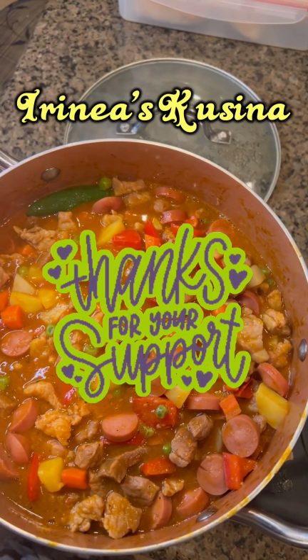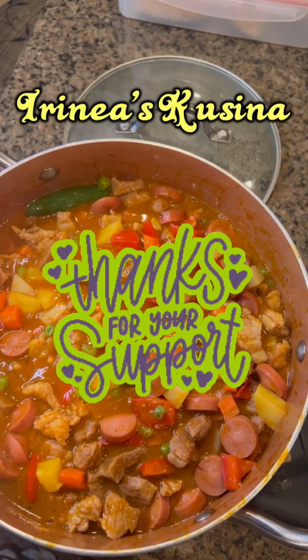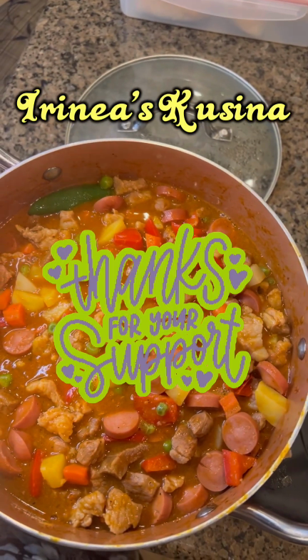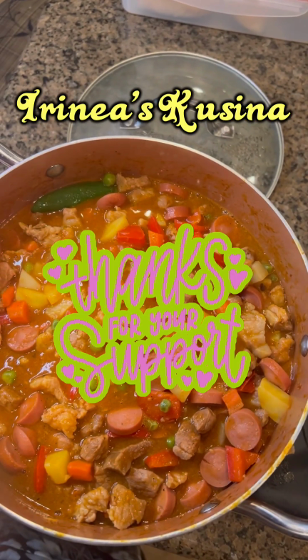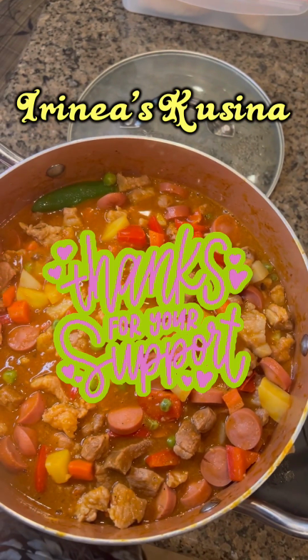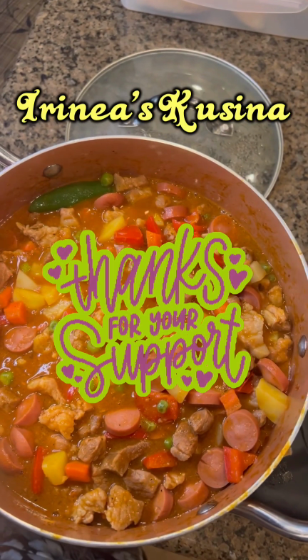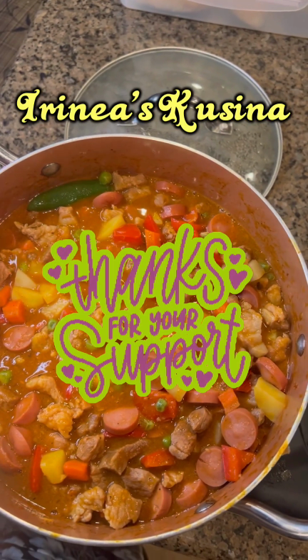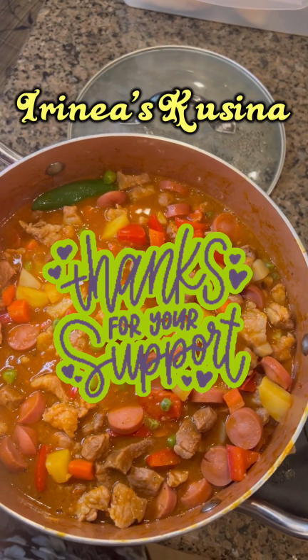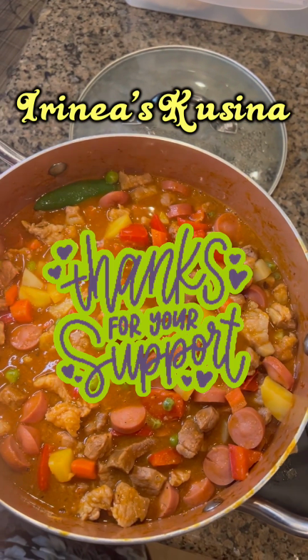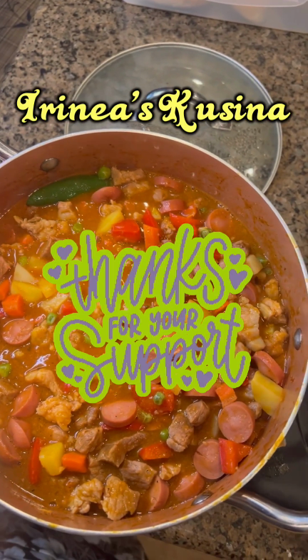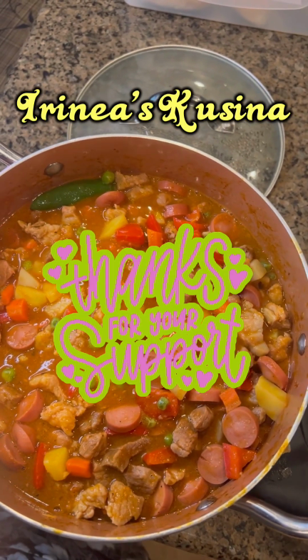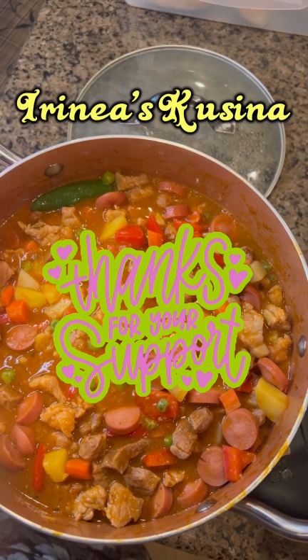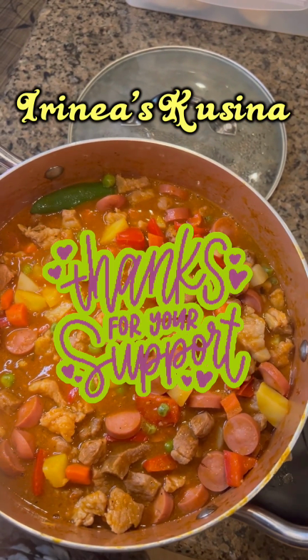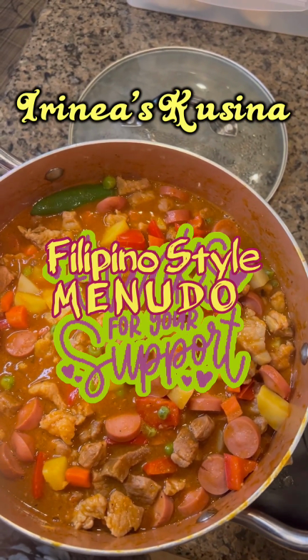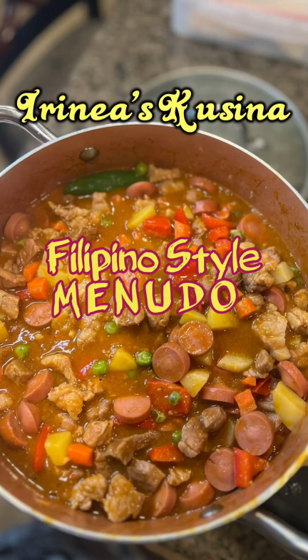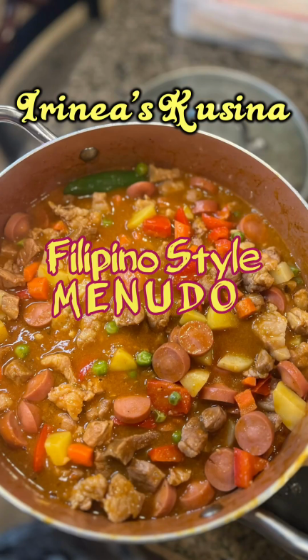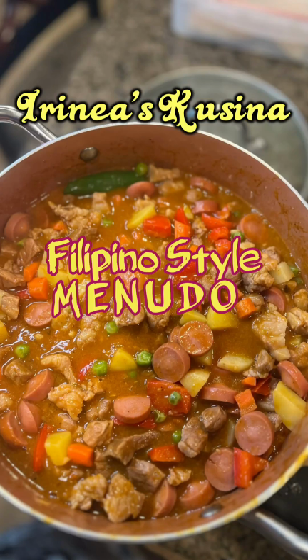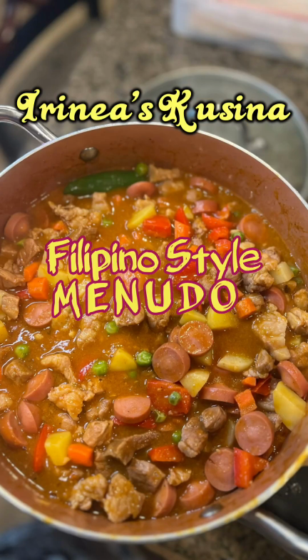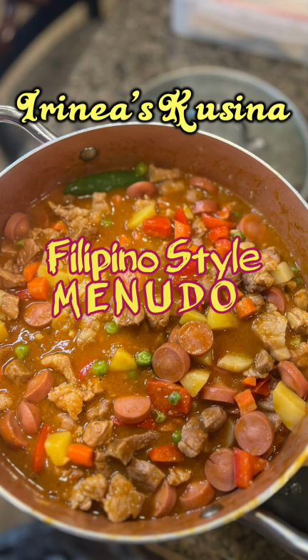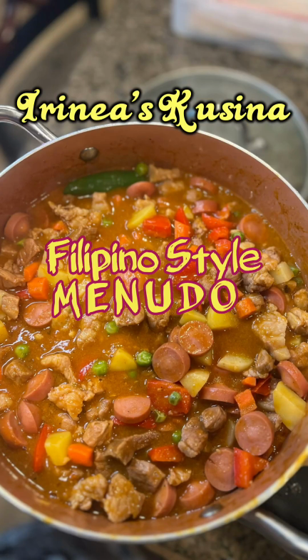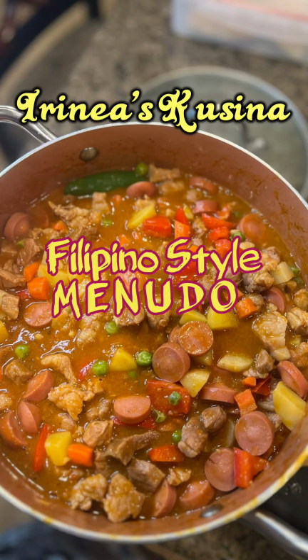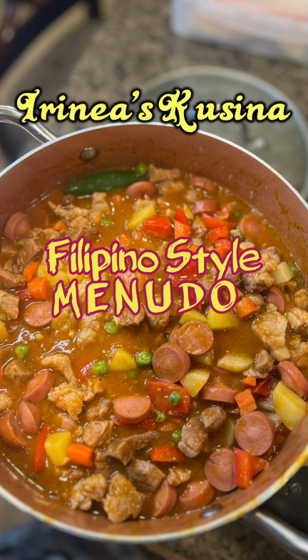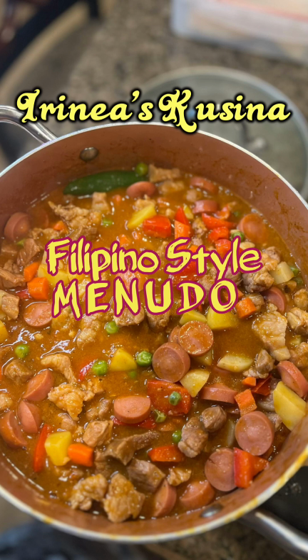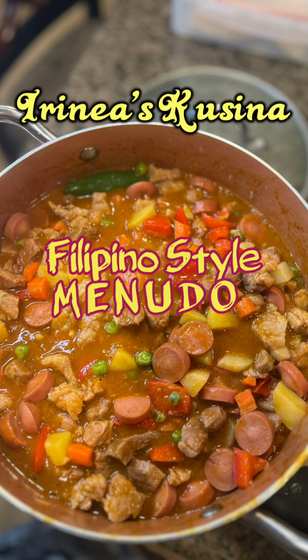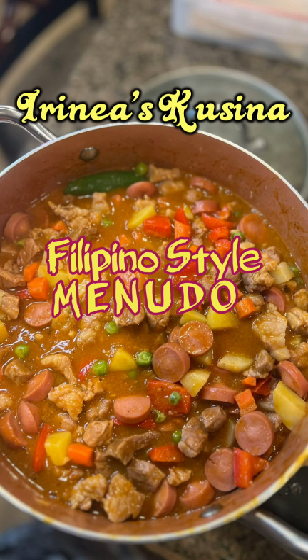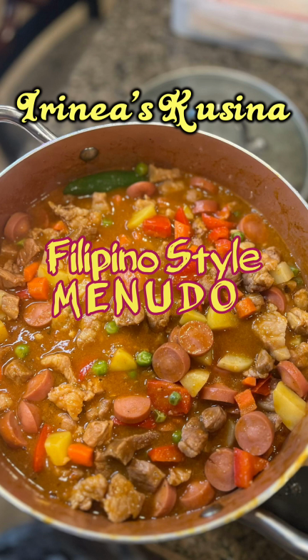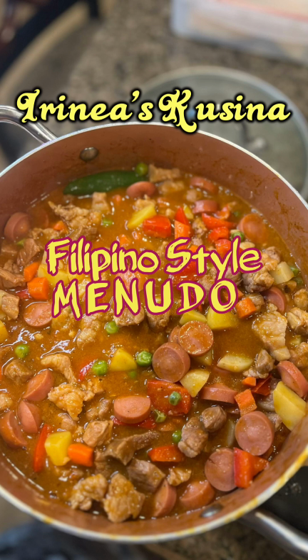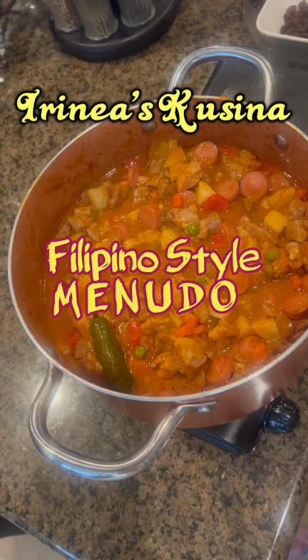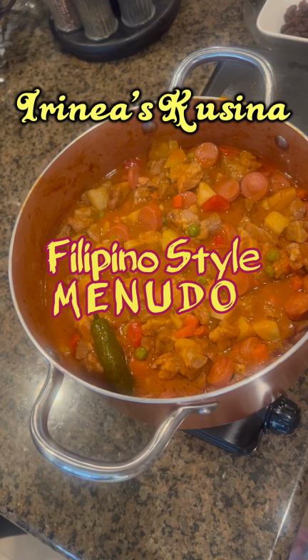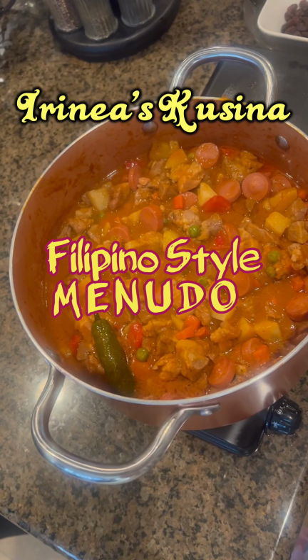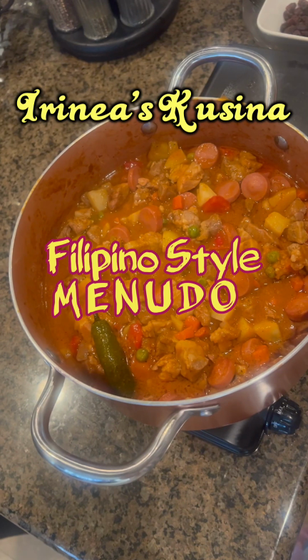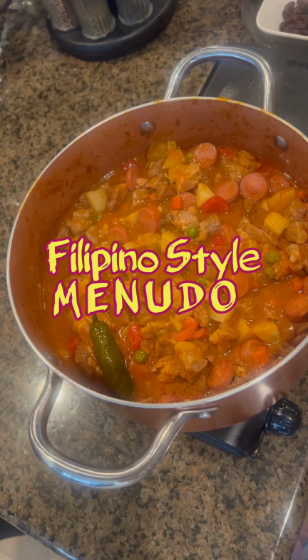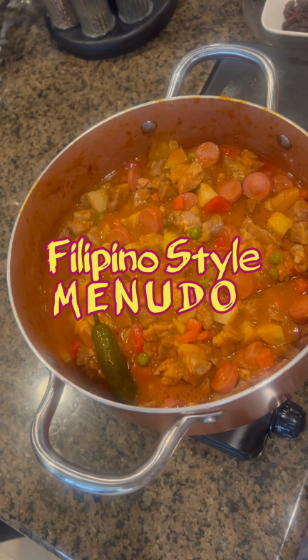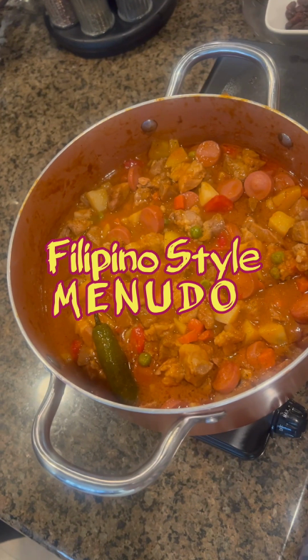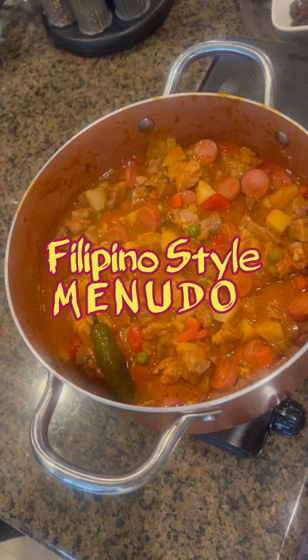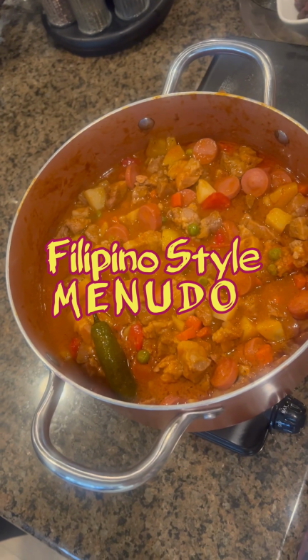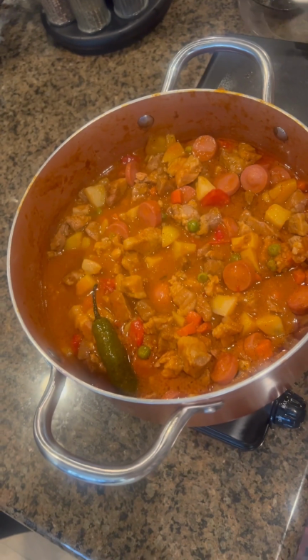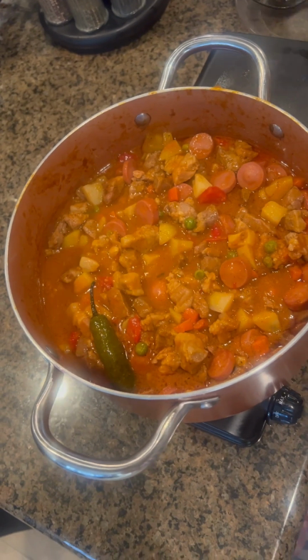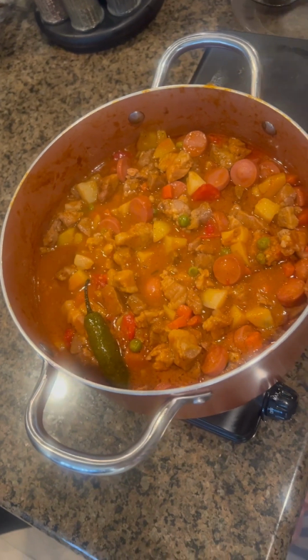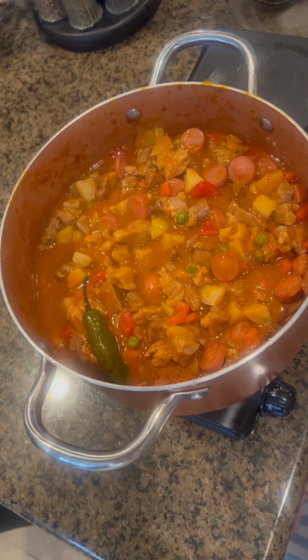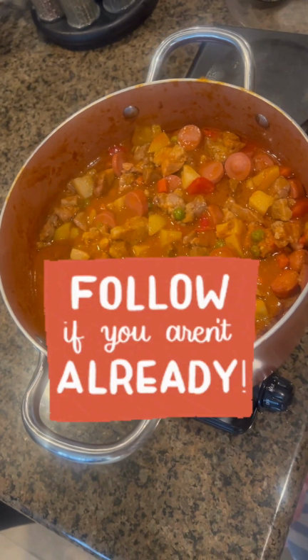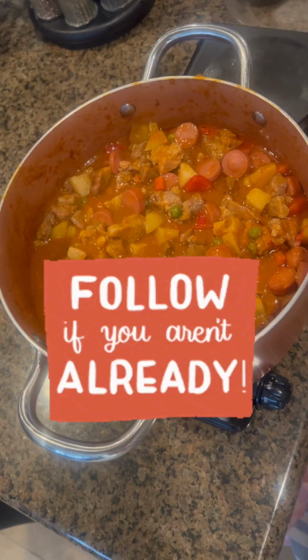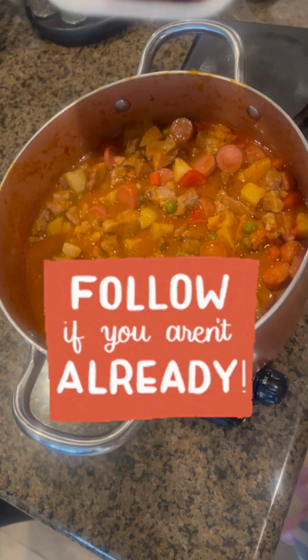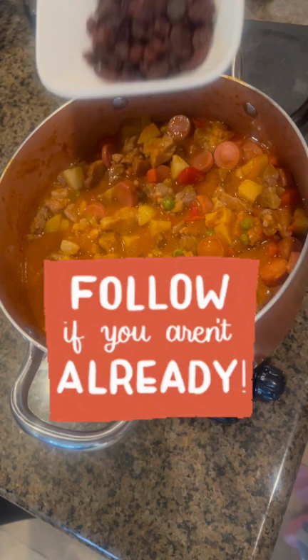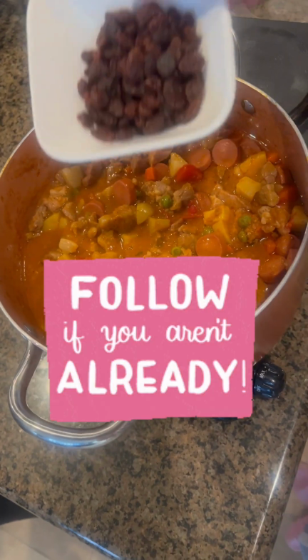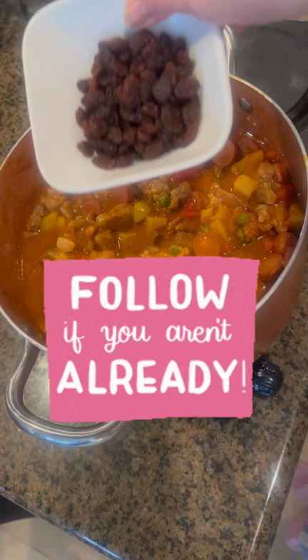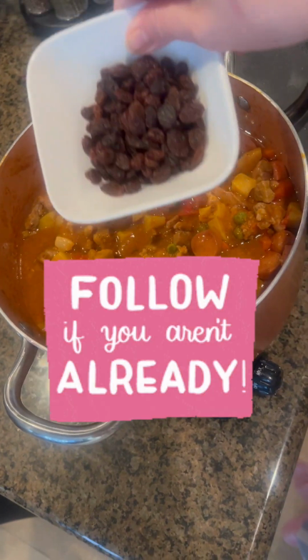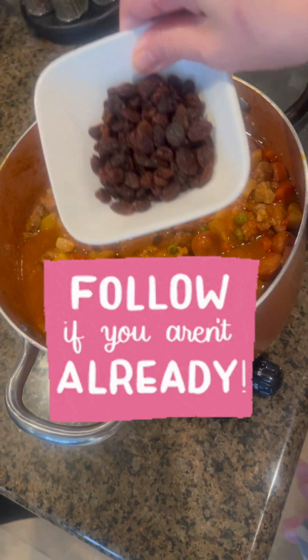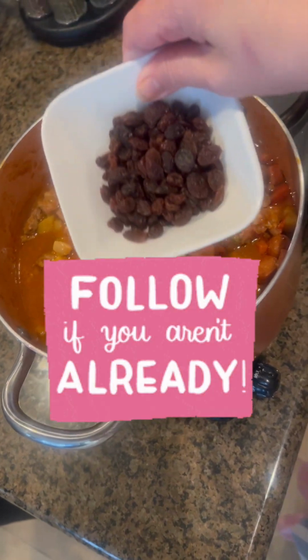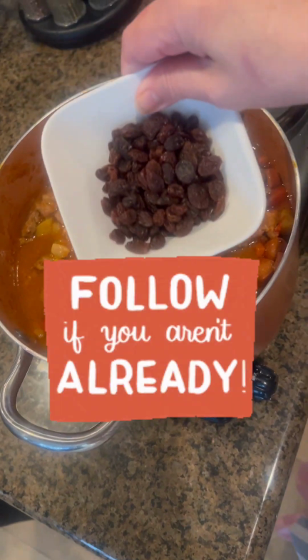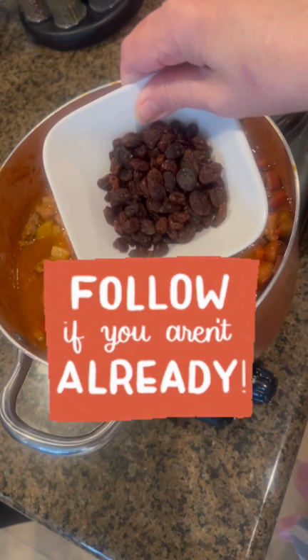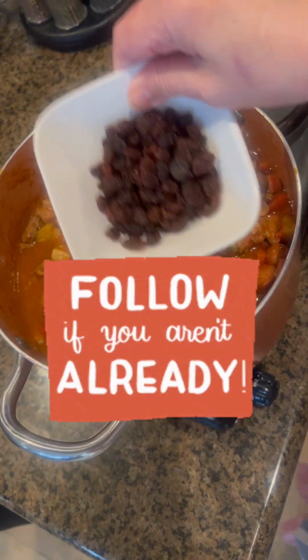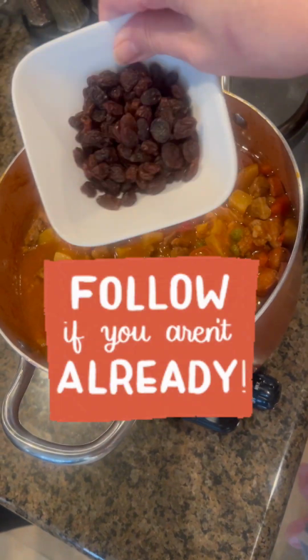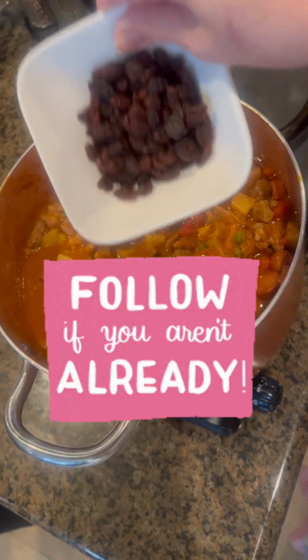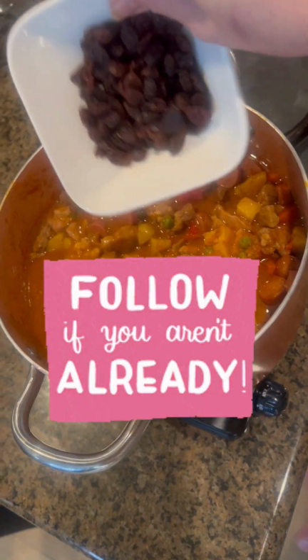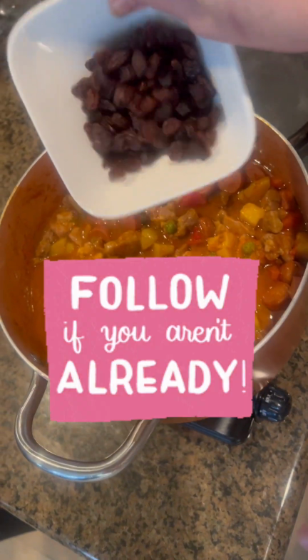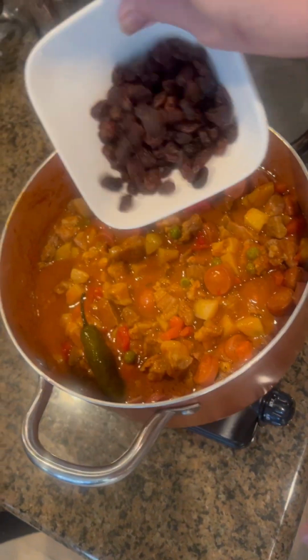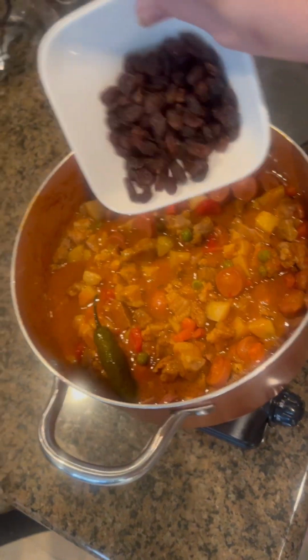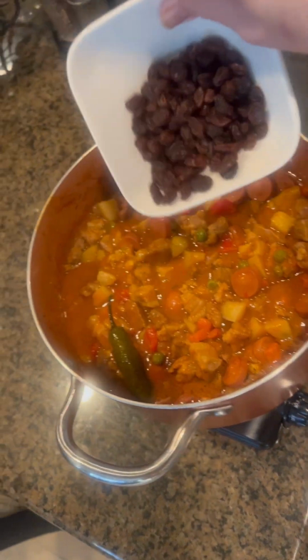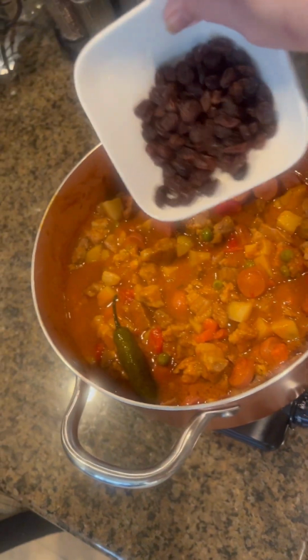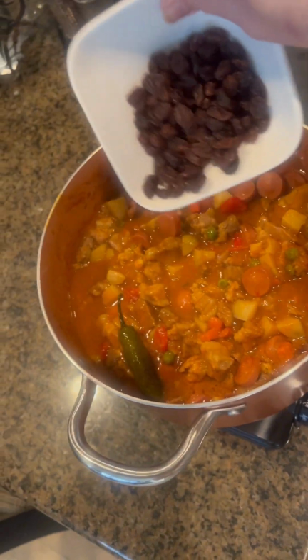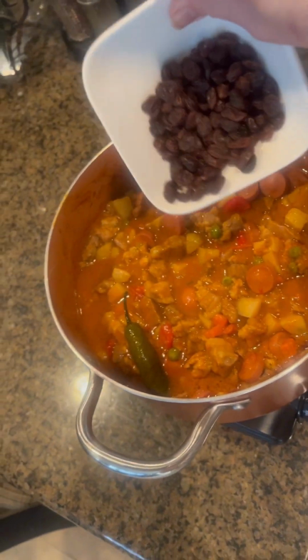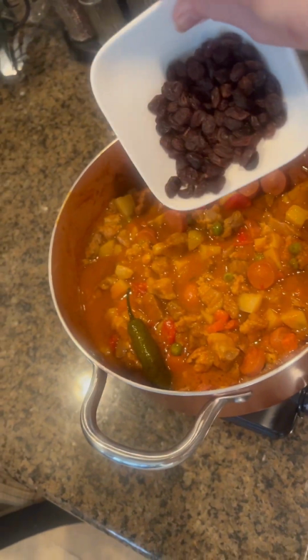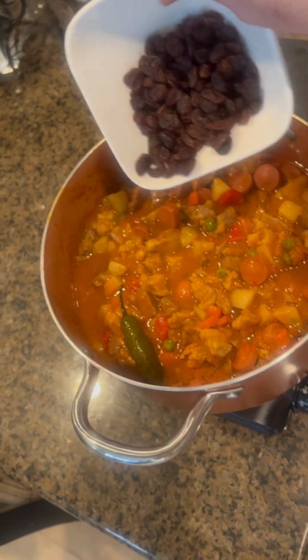We're ready to eat! Thank you for watching, and I hope you support my videos. Thank you and have a blessed day.